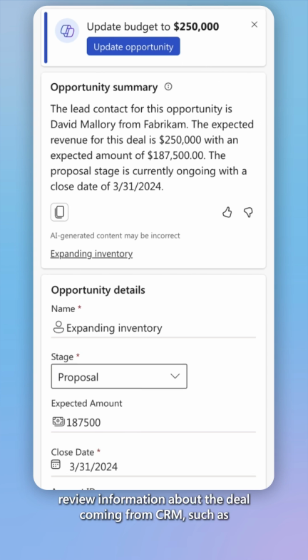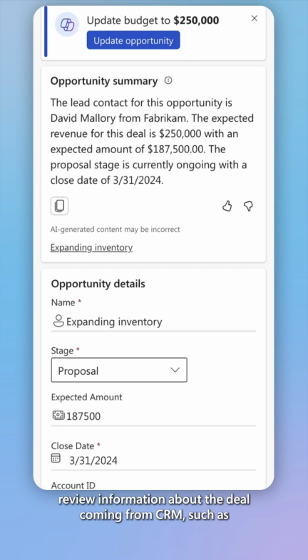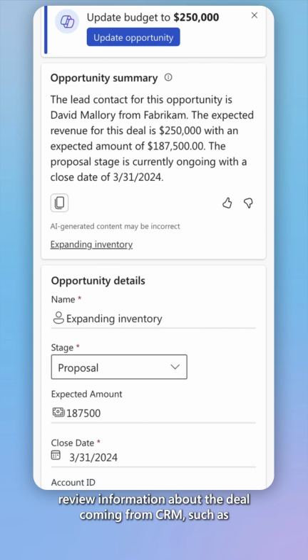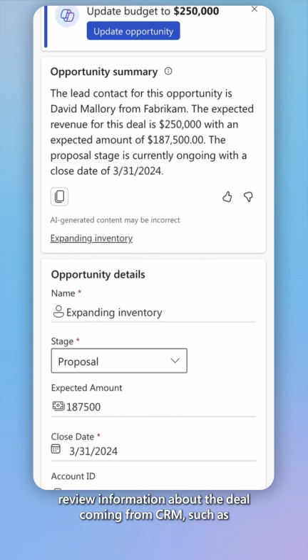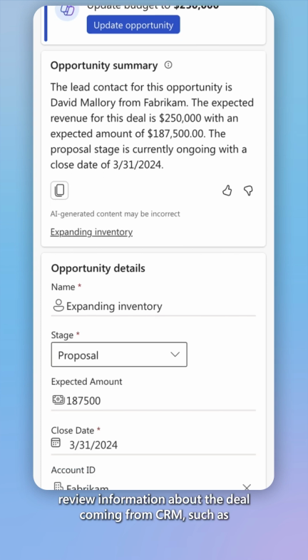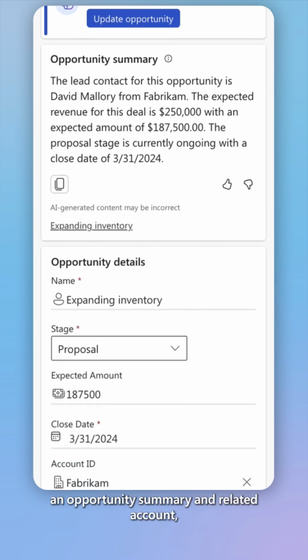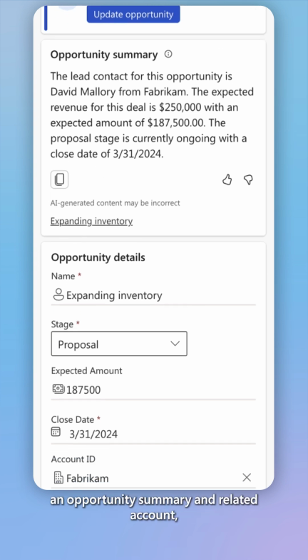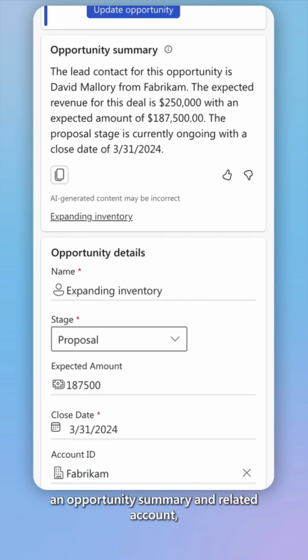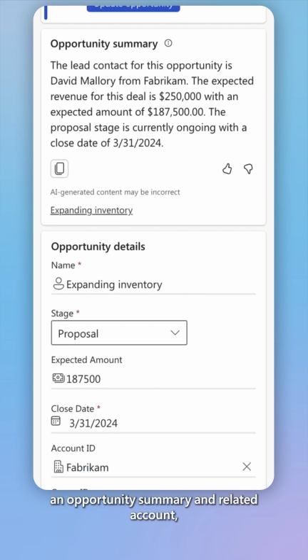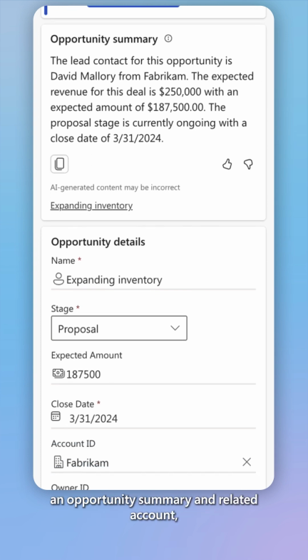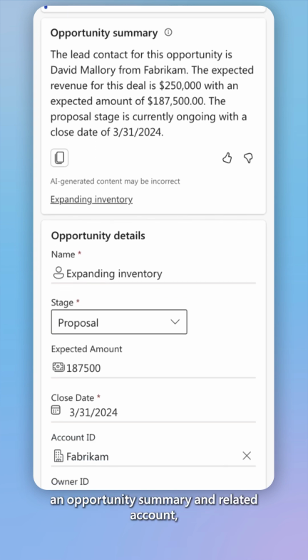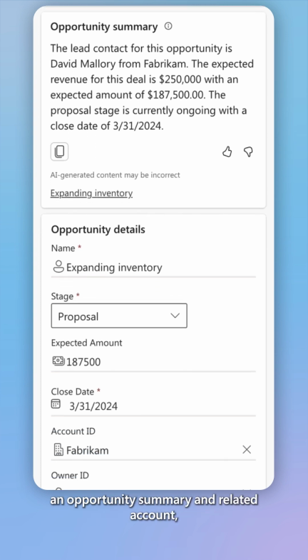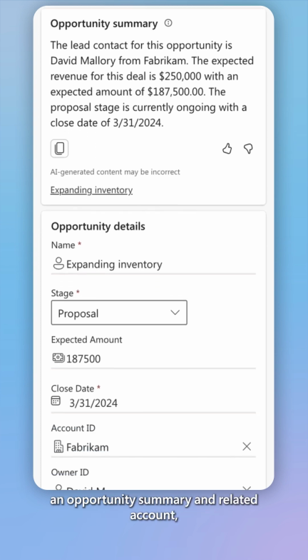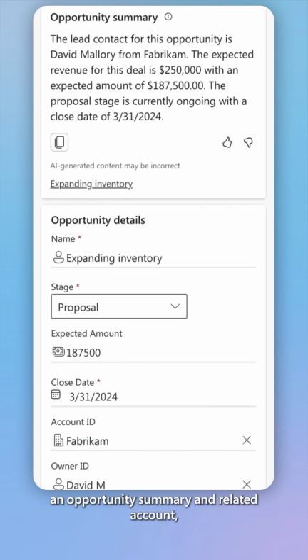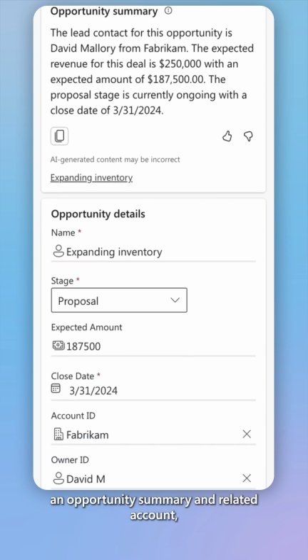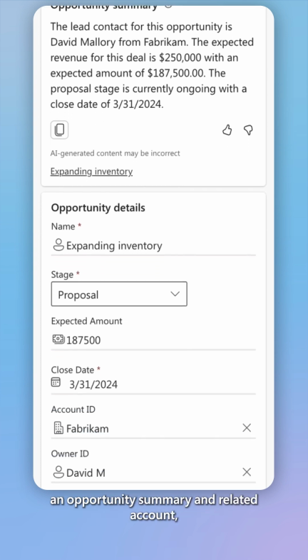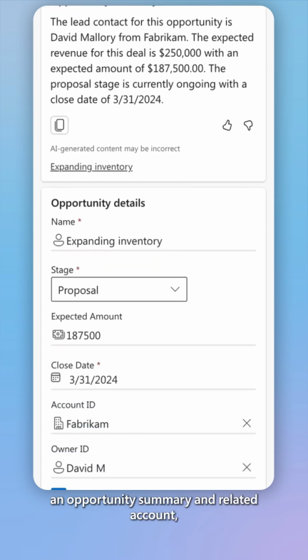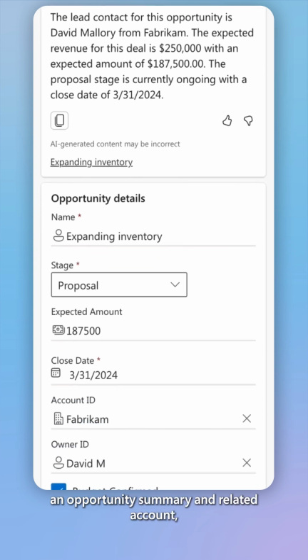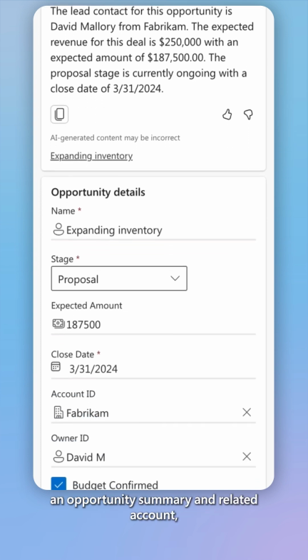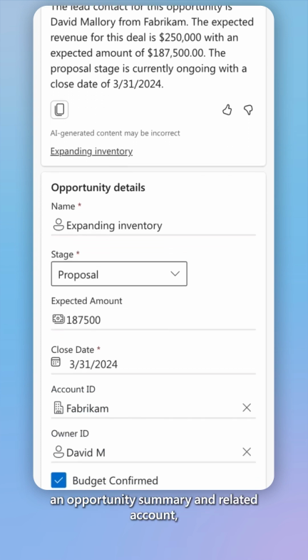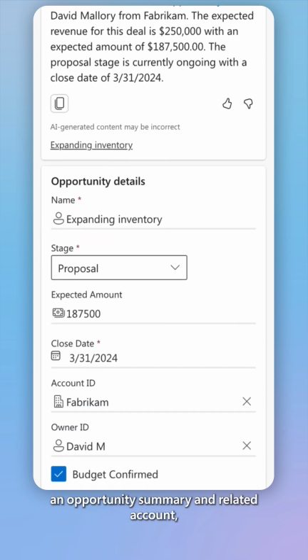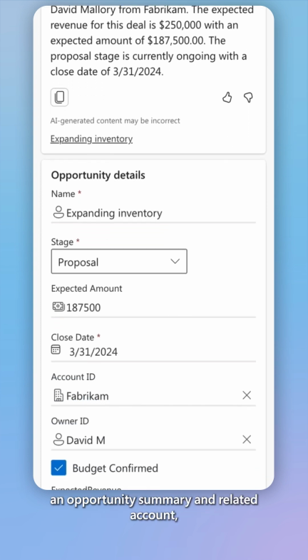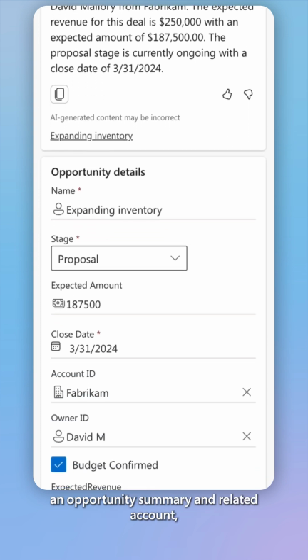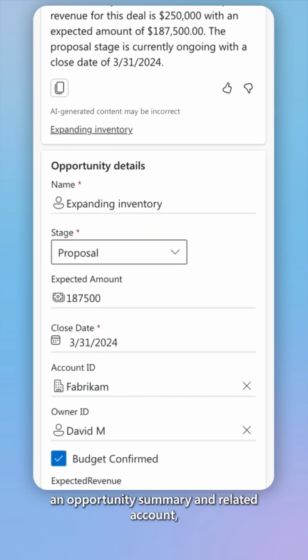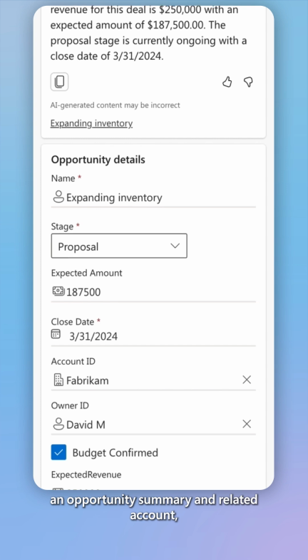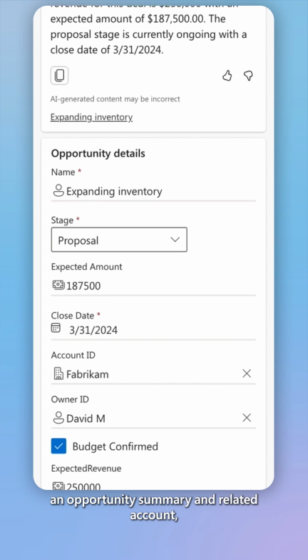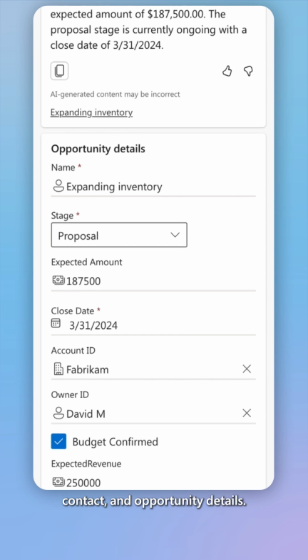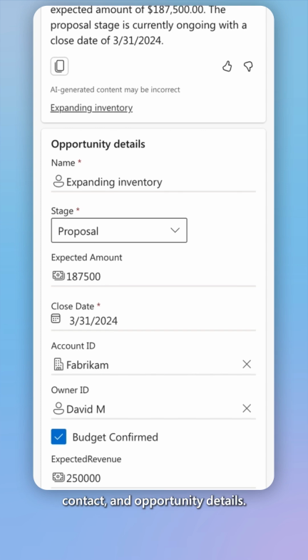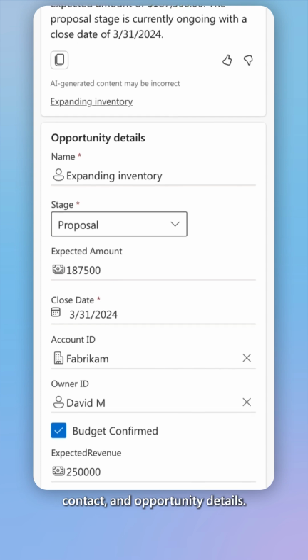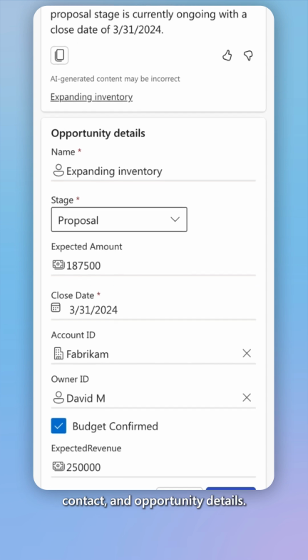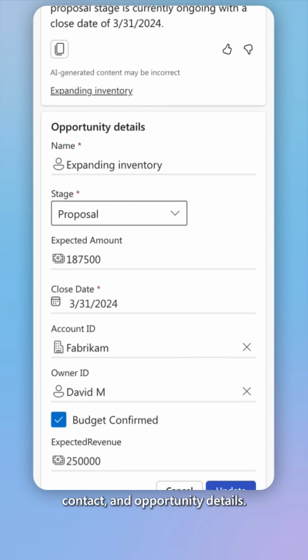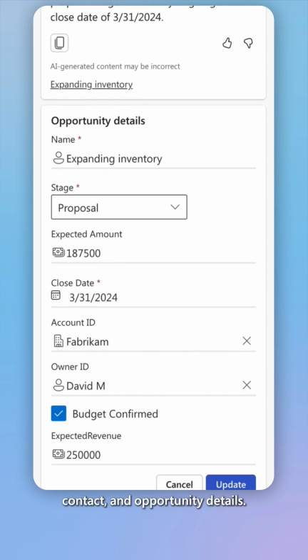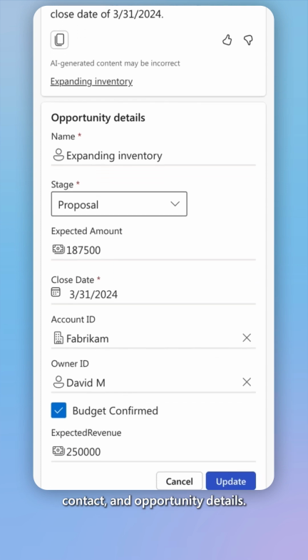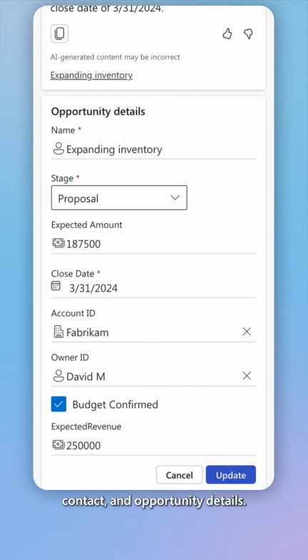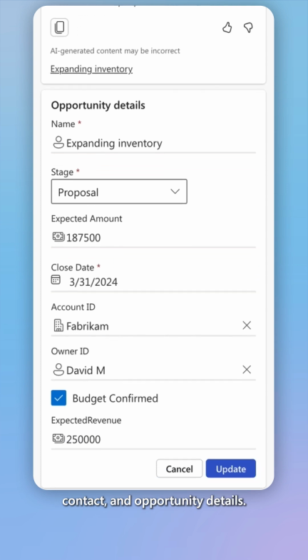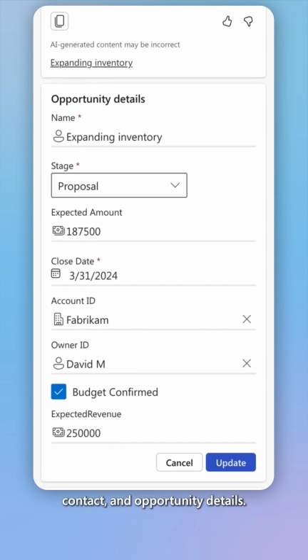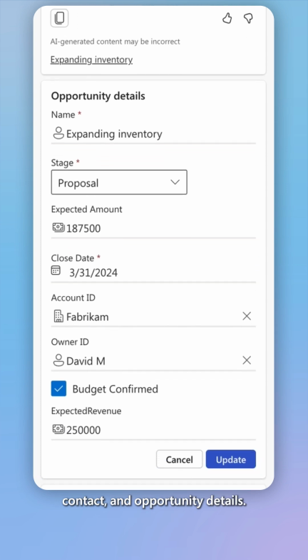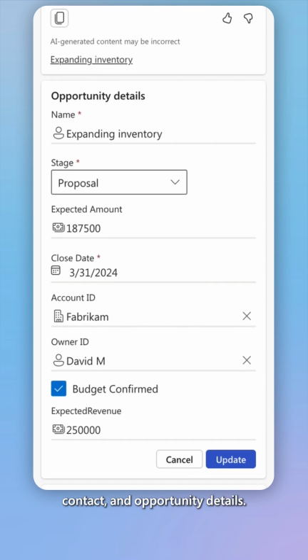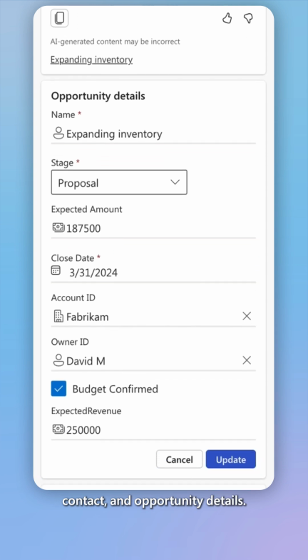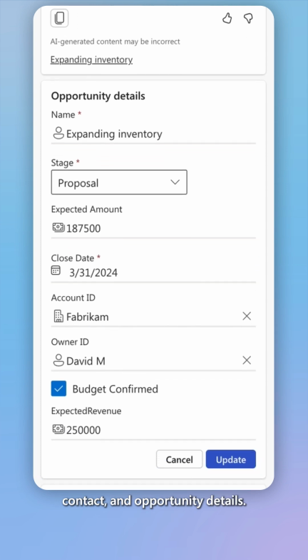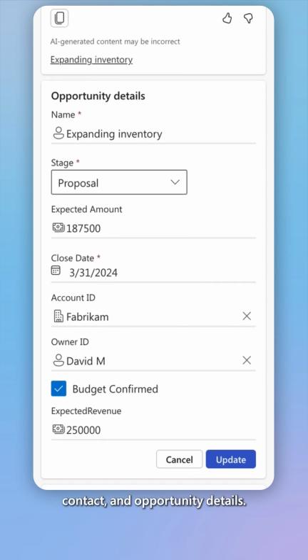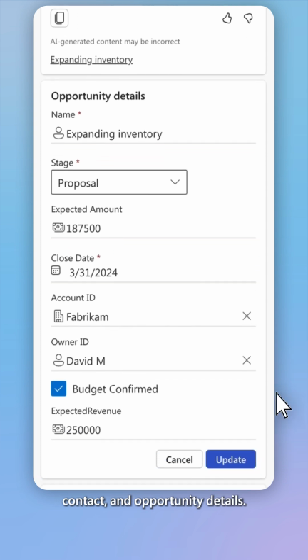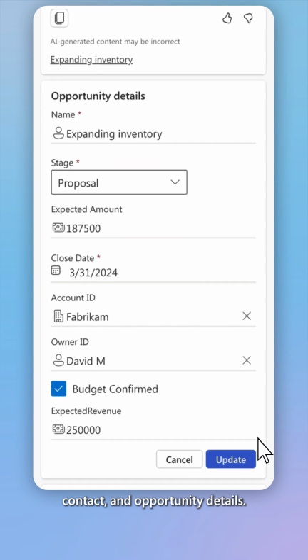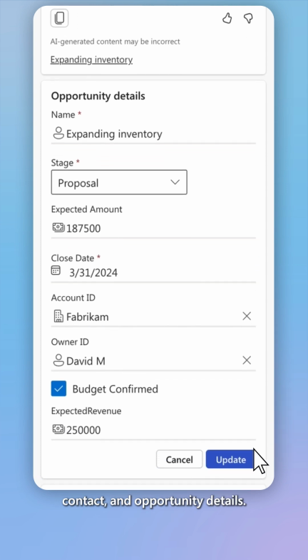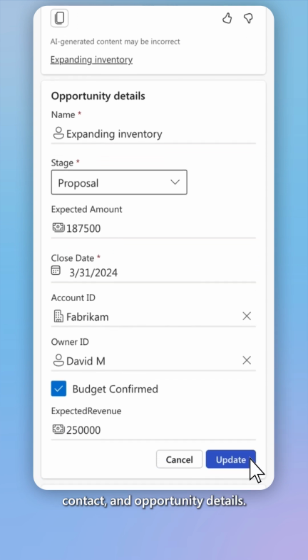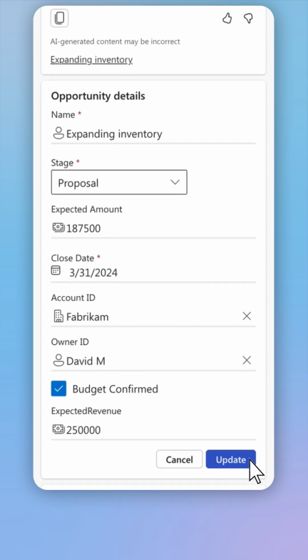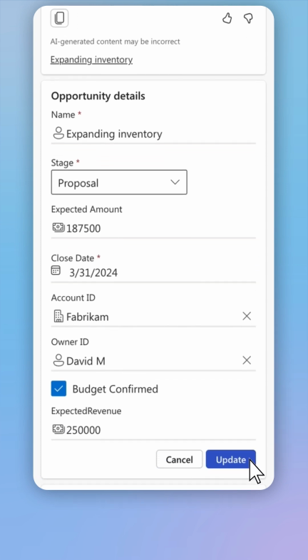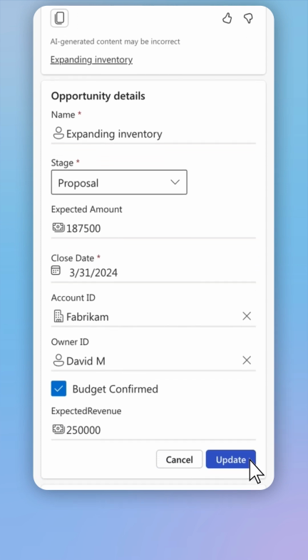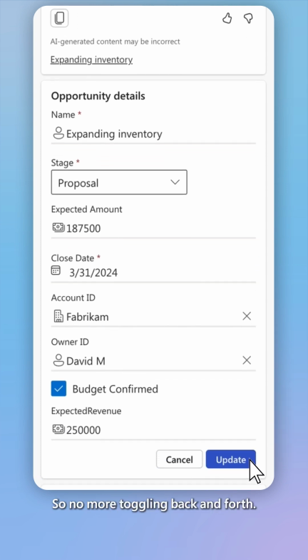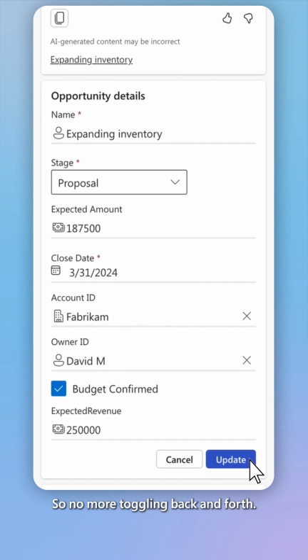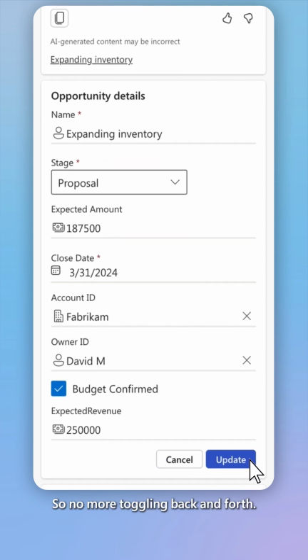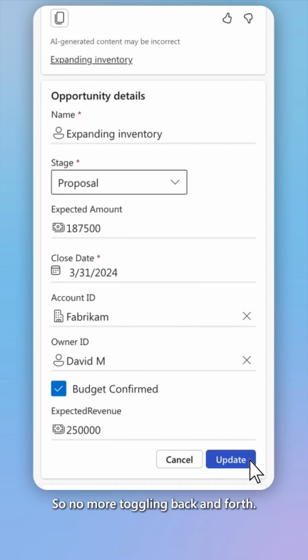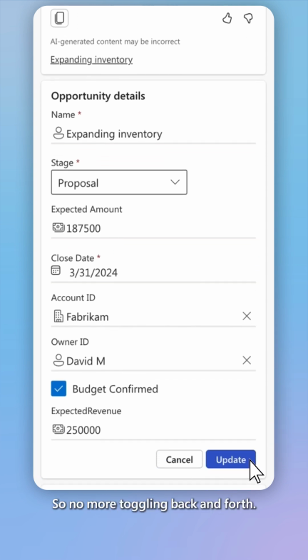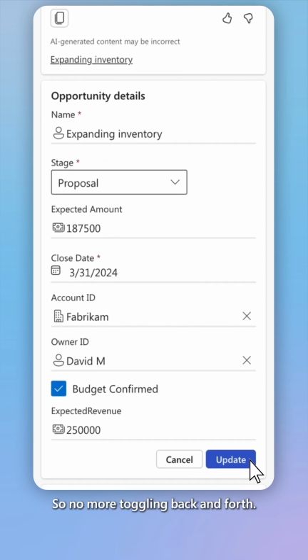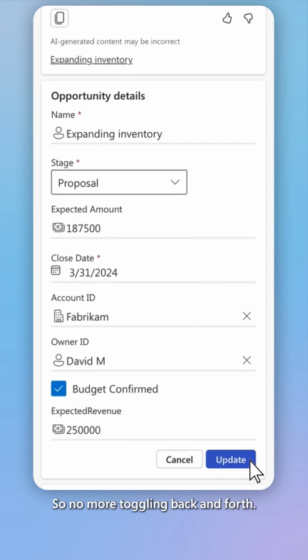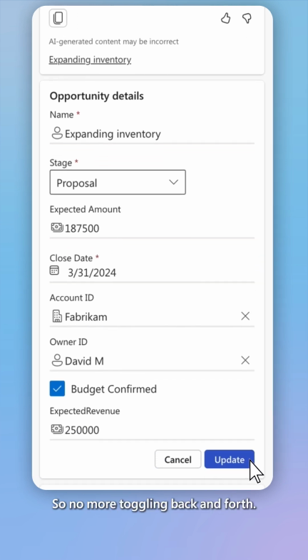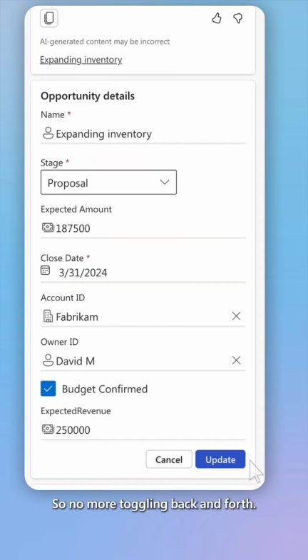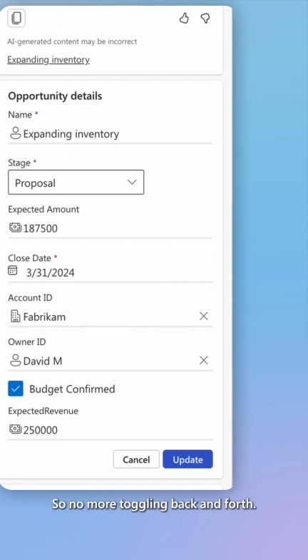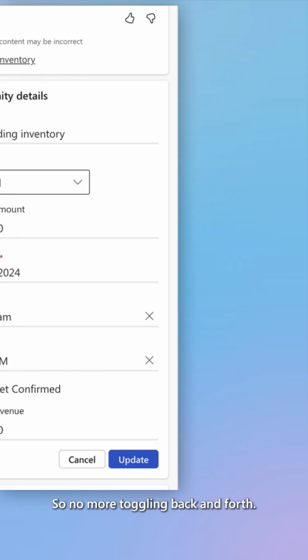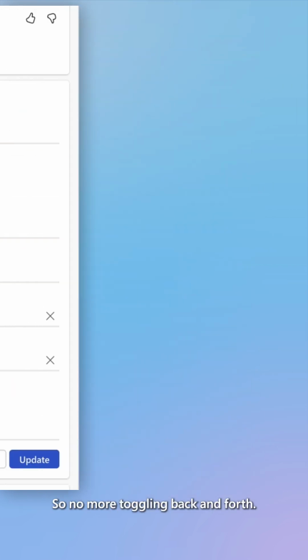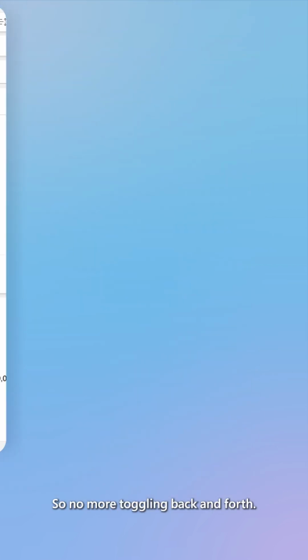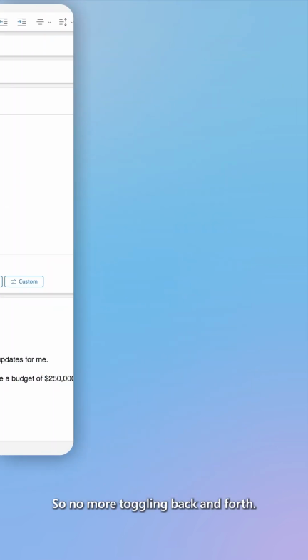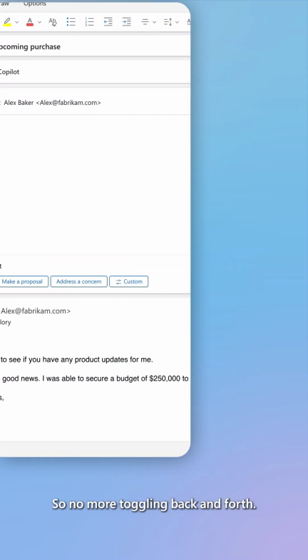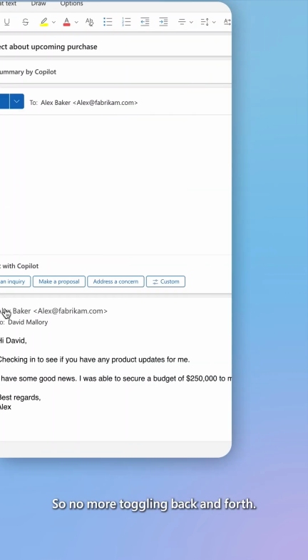You can see an opportunity summary, and related account, contact, and opportunity details — so no more toggling back and forth.